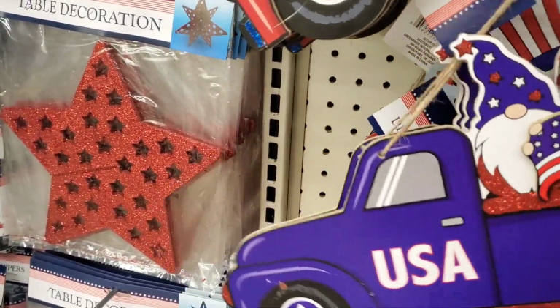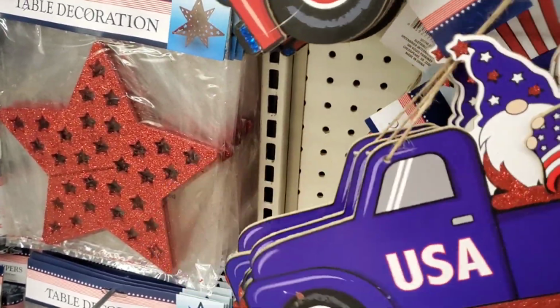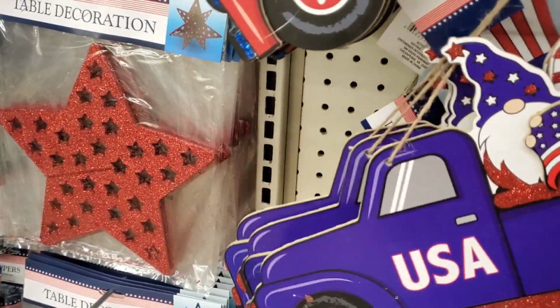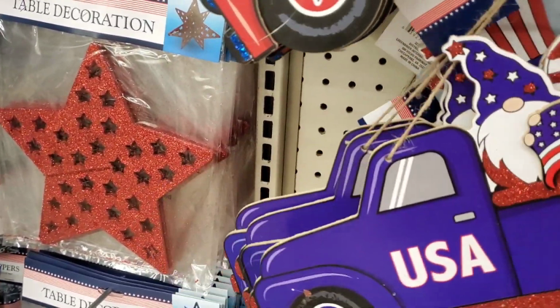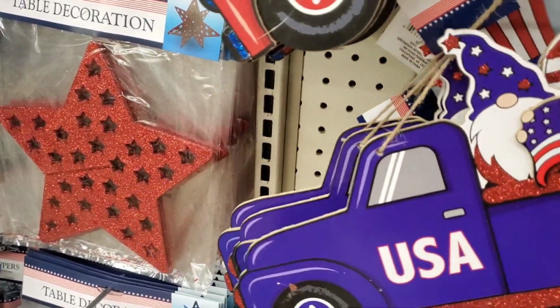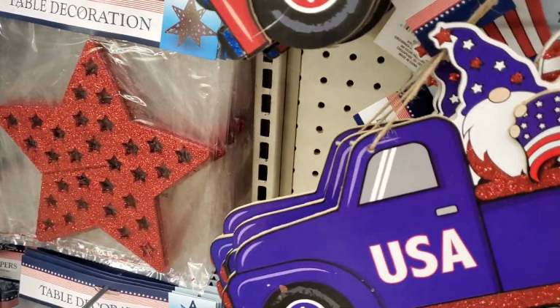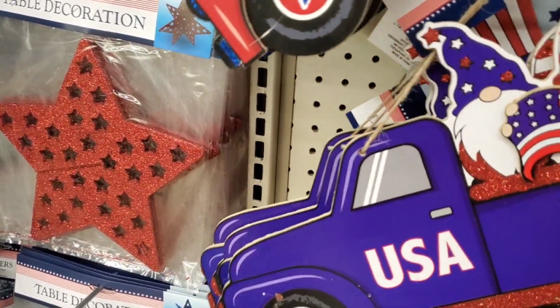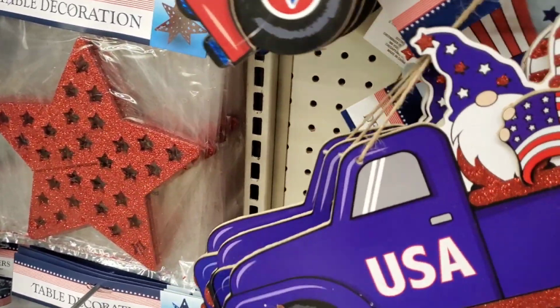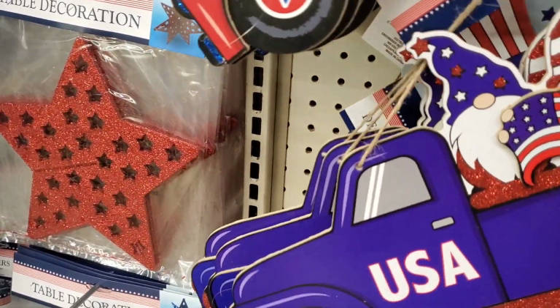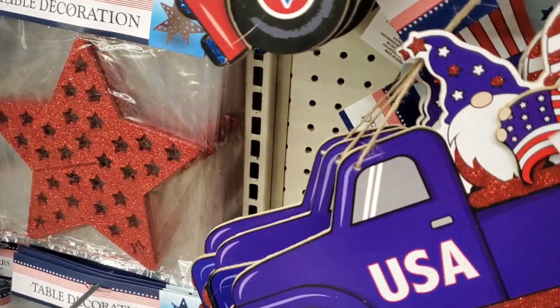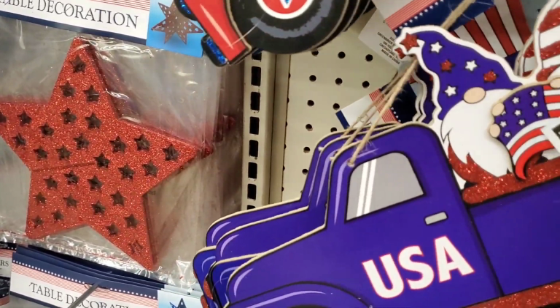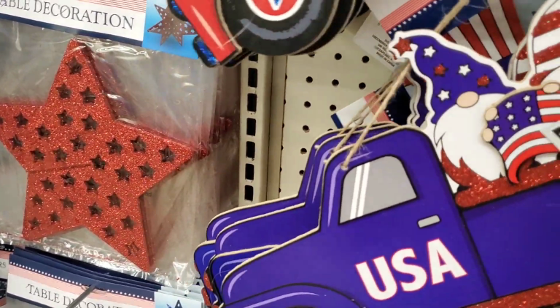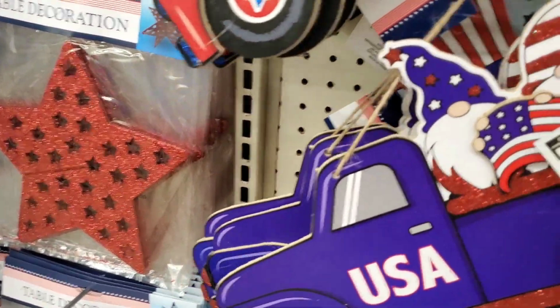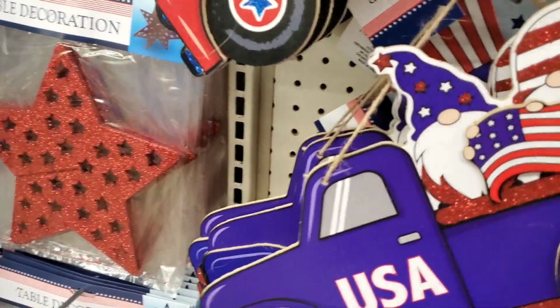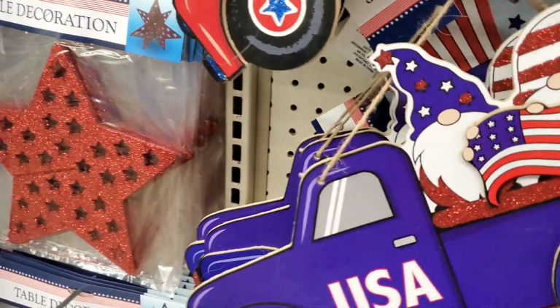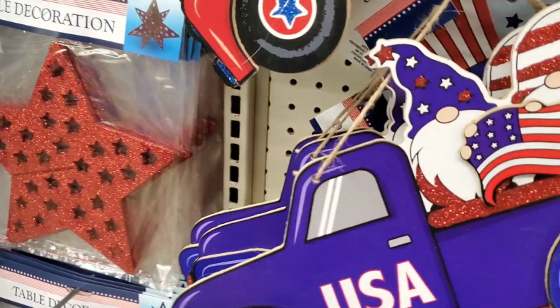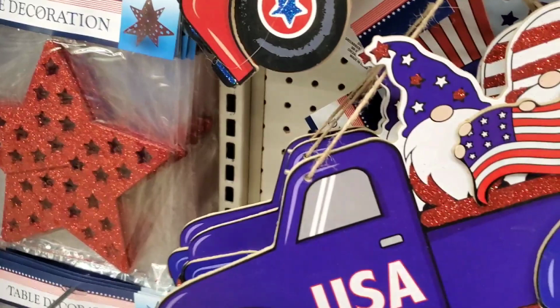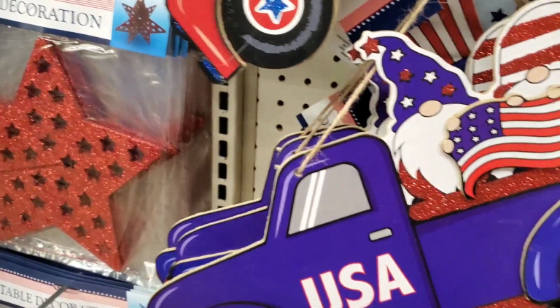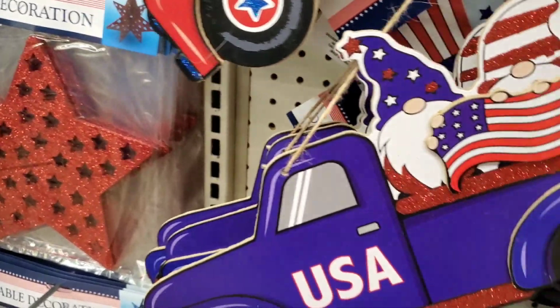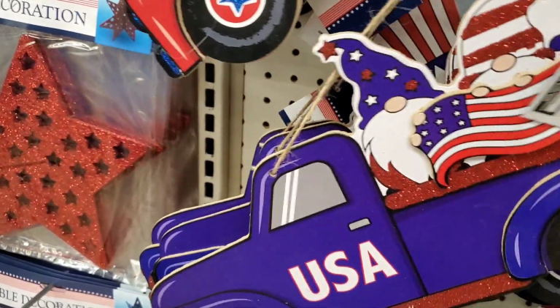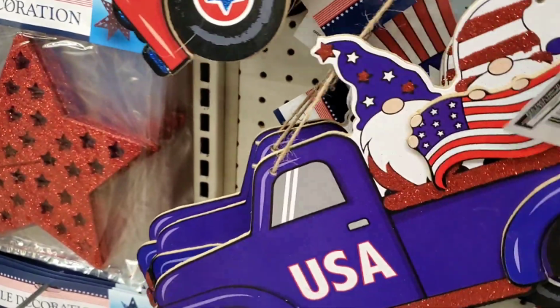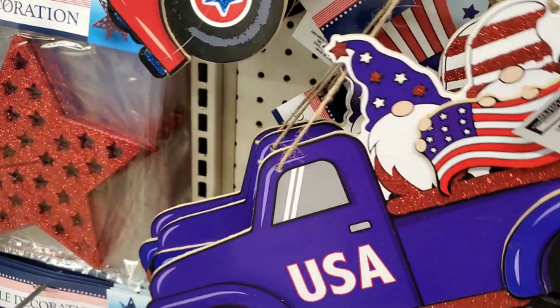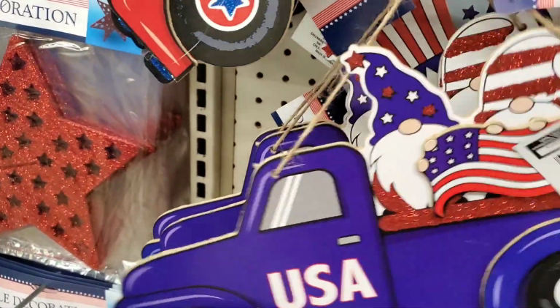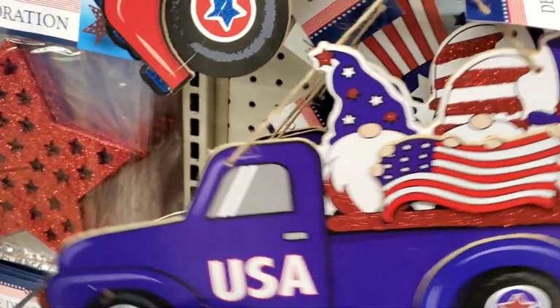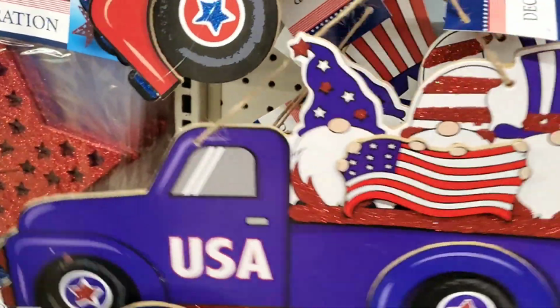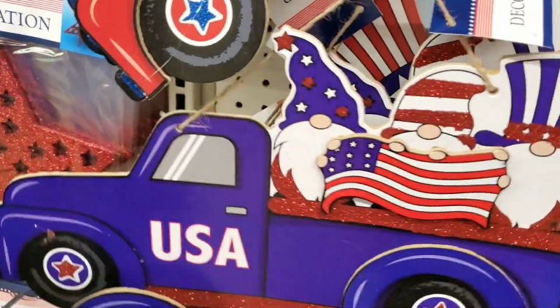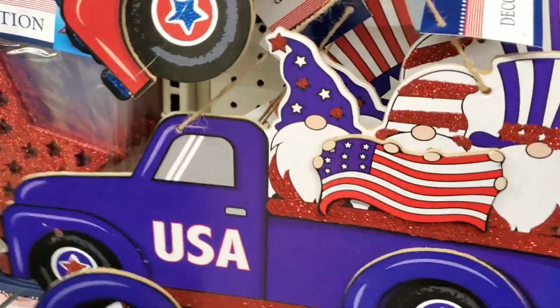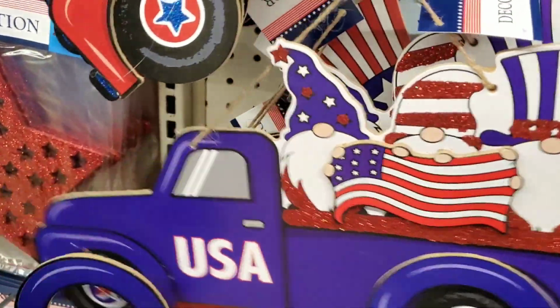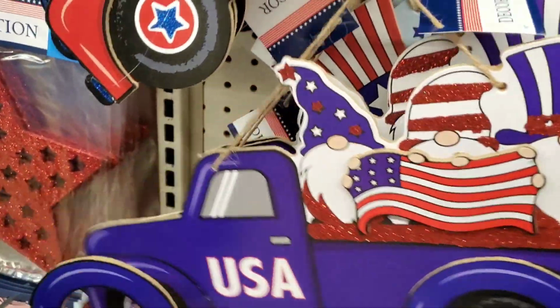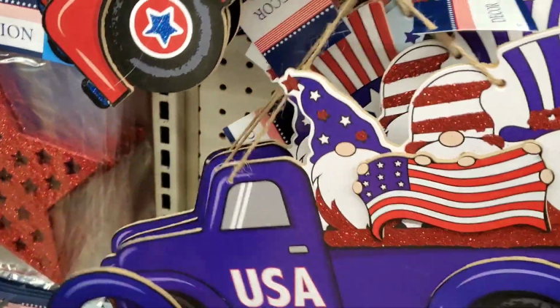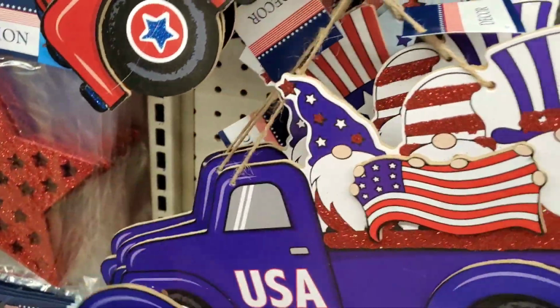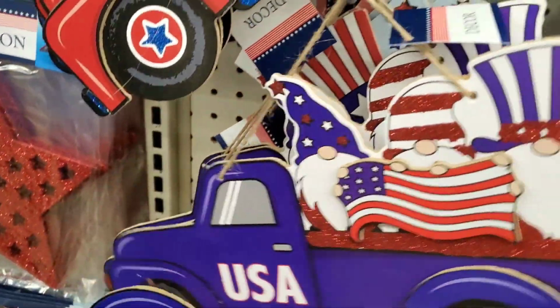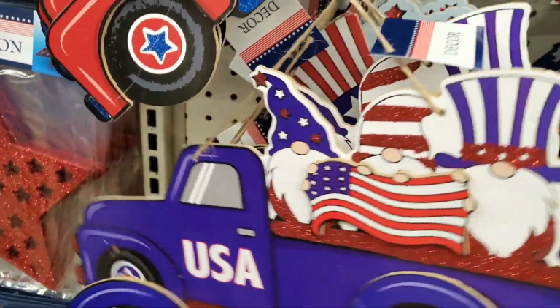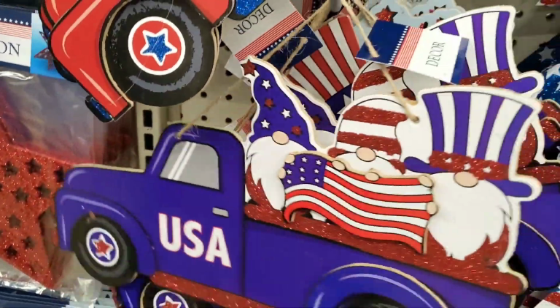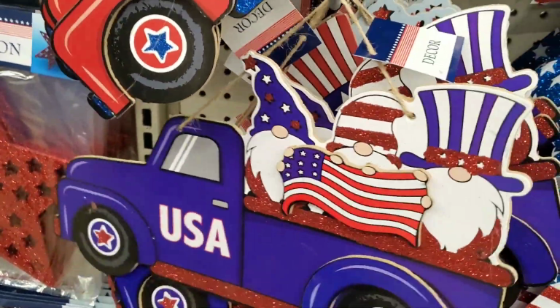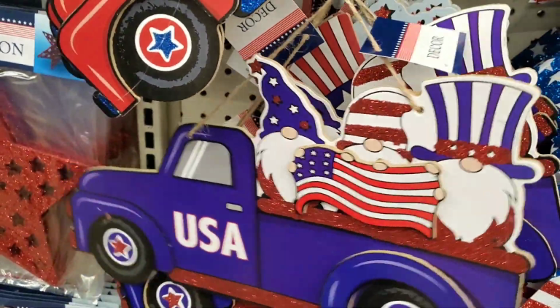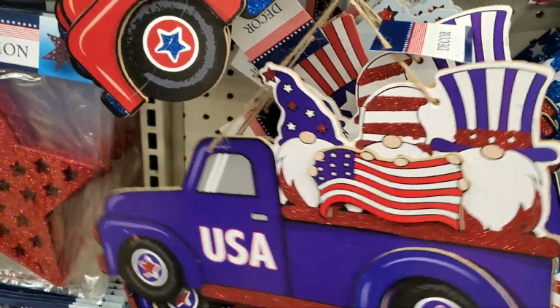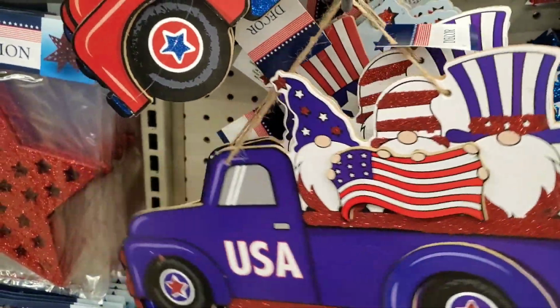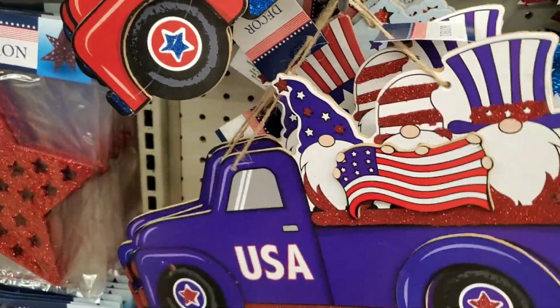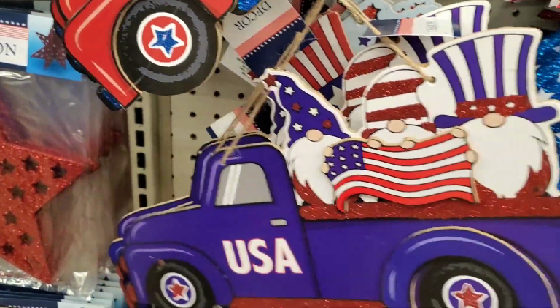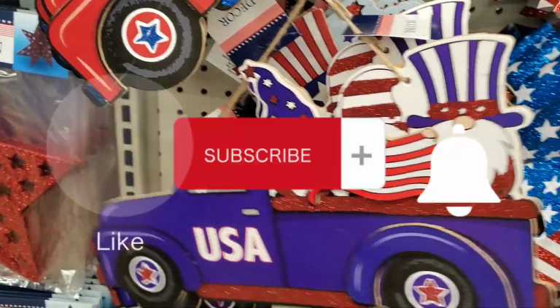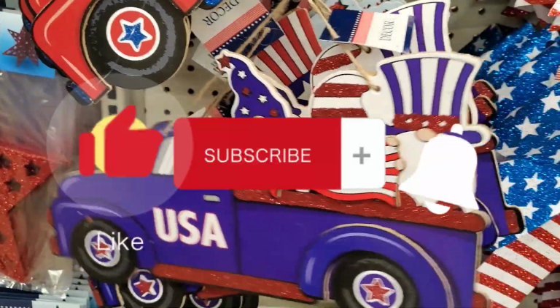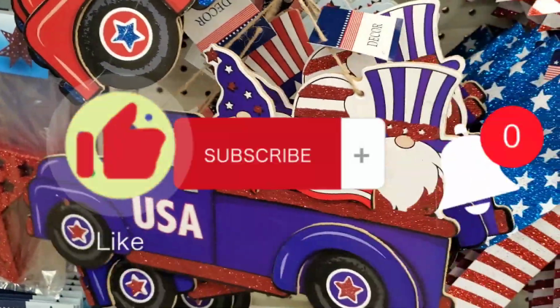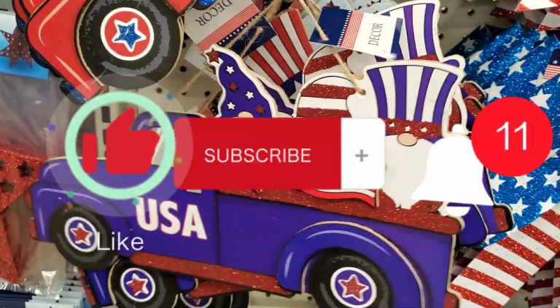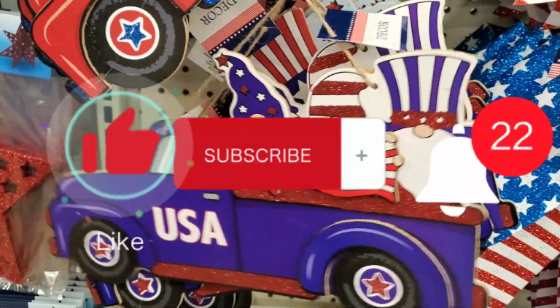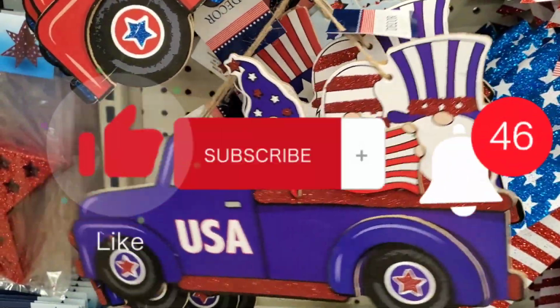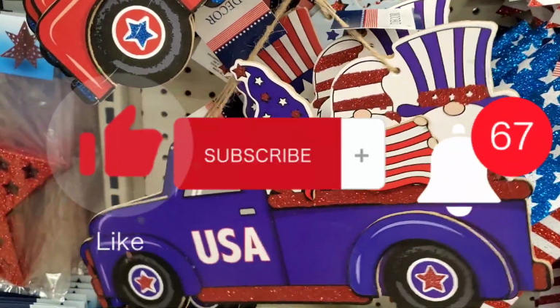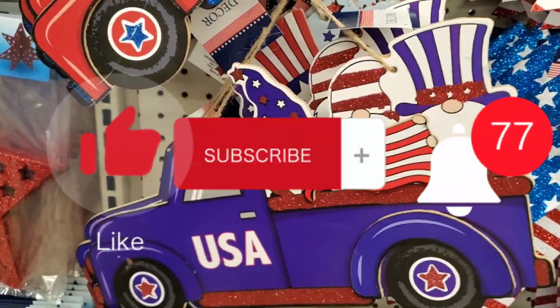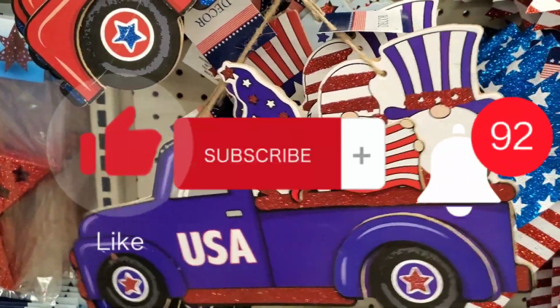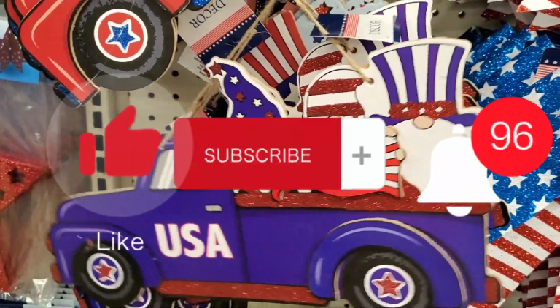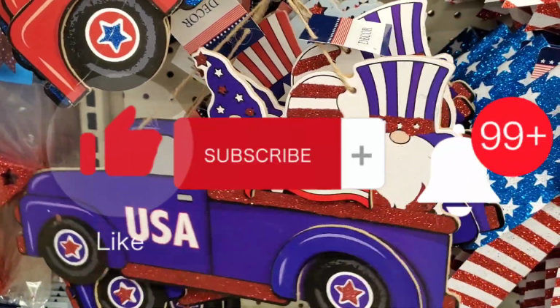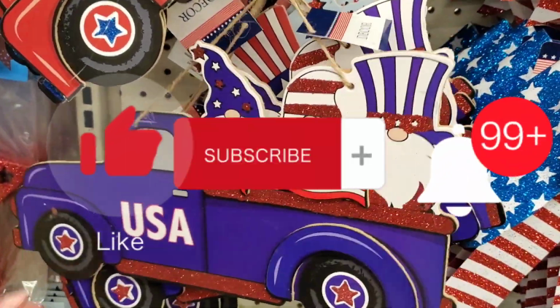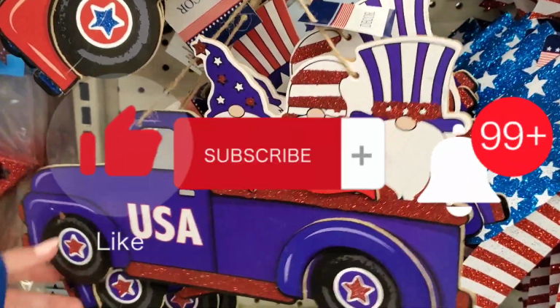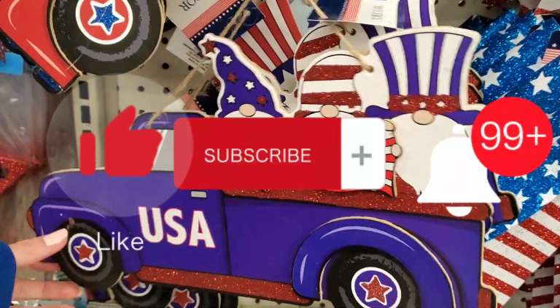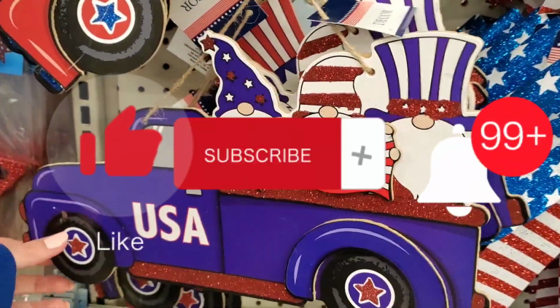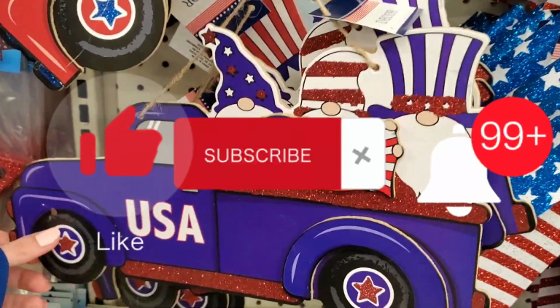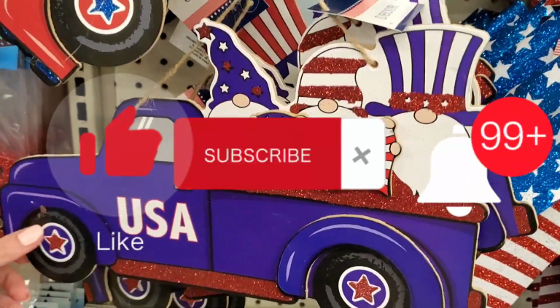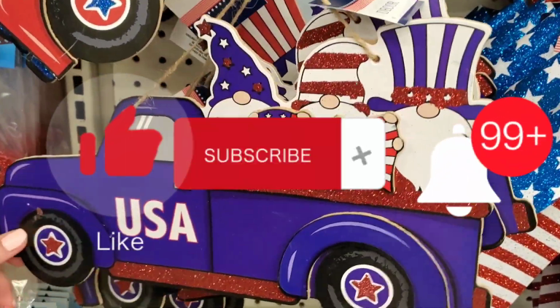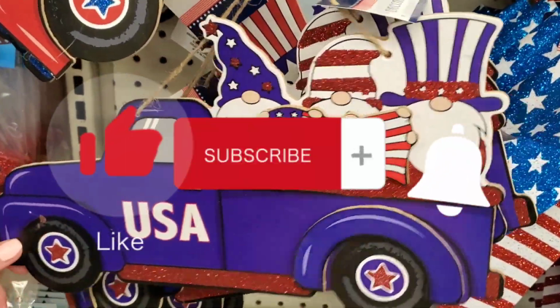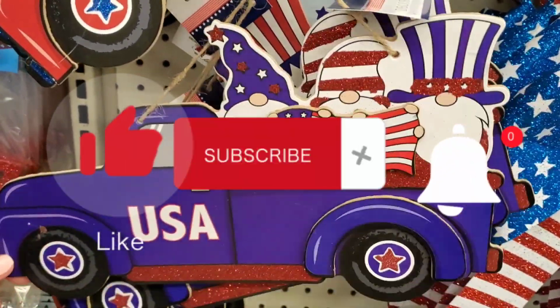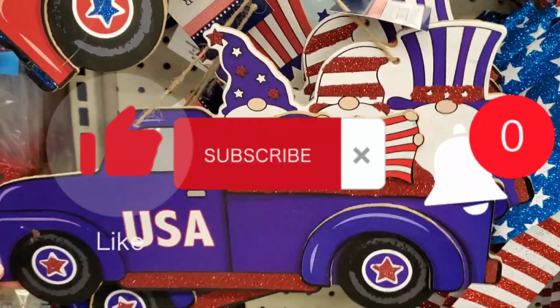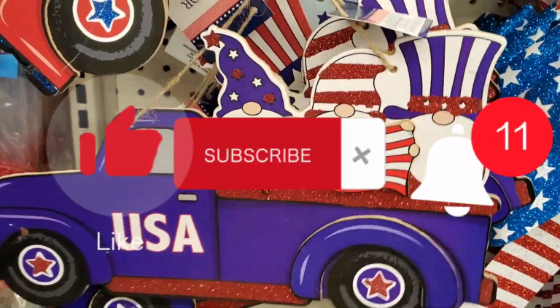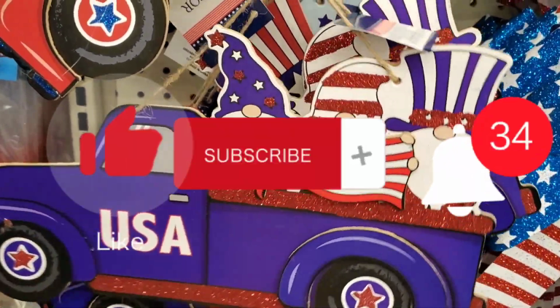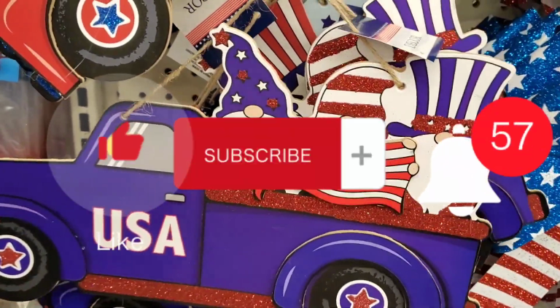Hey, if you don't mind, hit that subscribe button and subscribe to my channel so you don't miss any of my future videos.